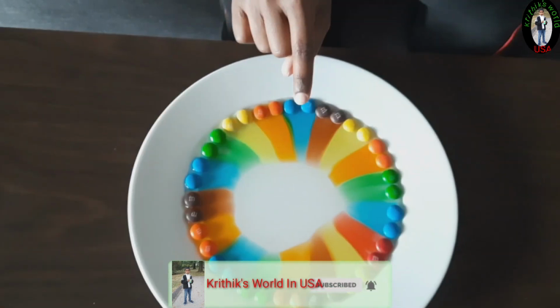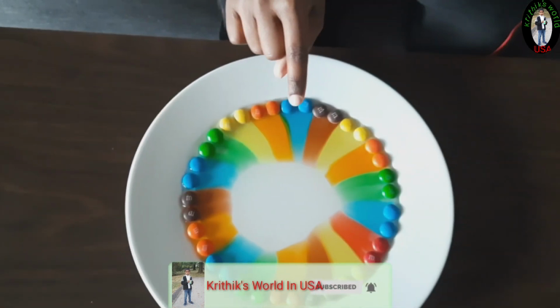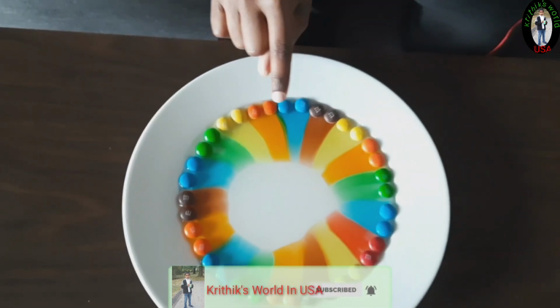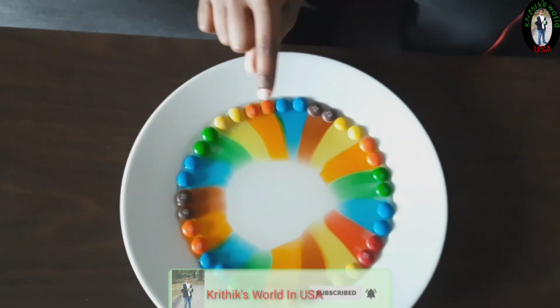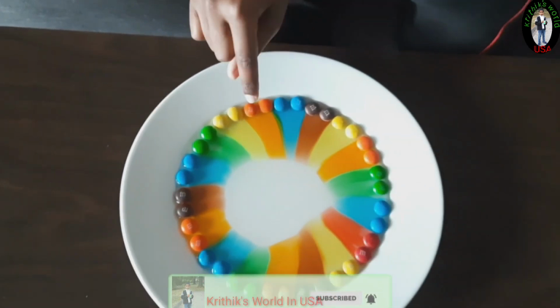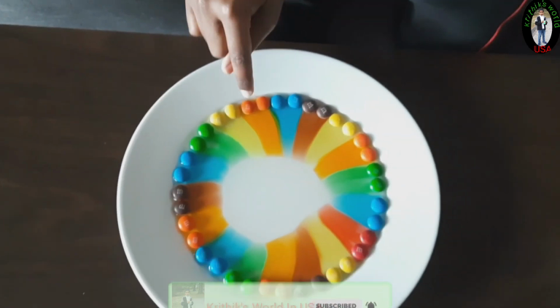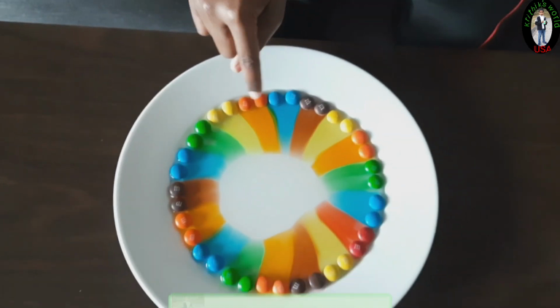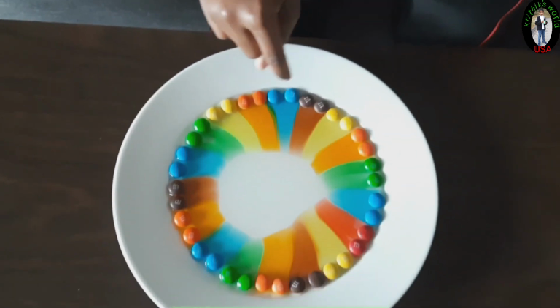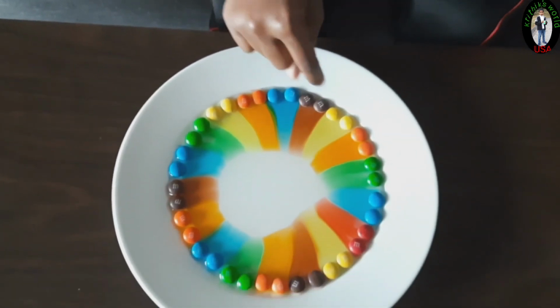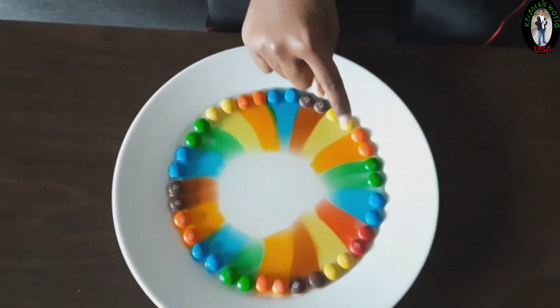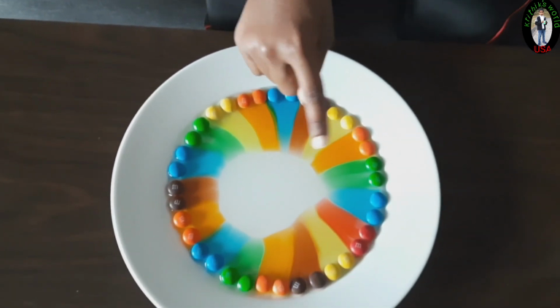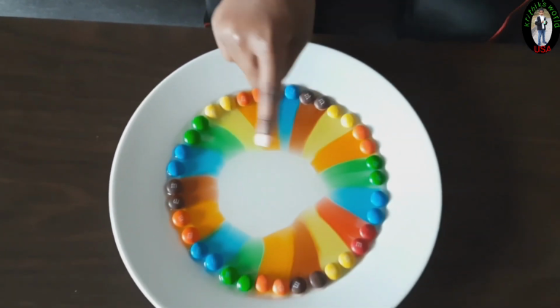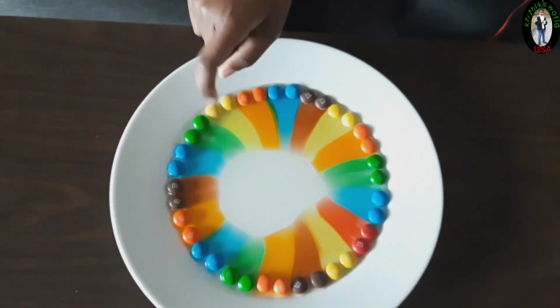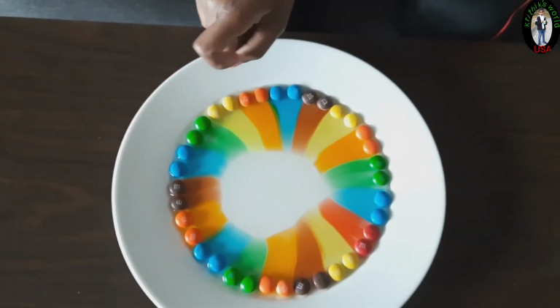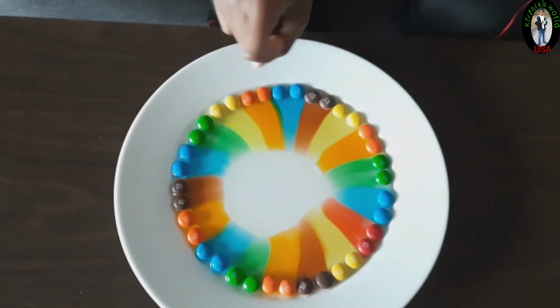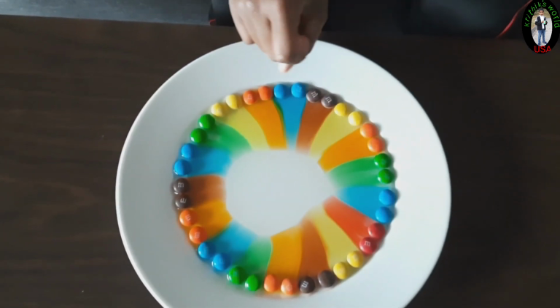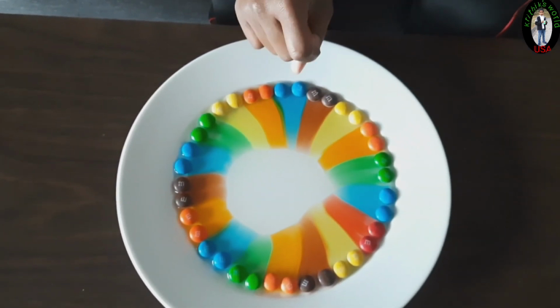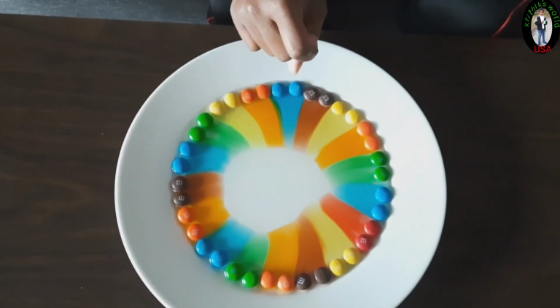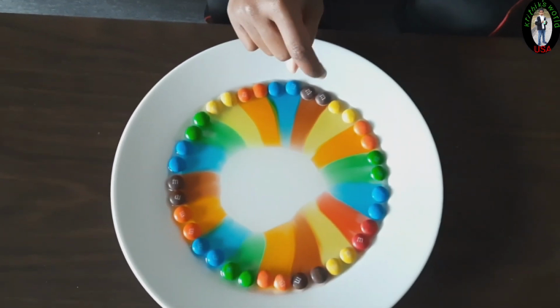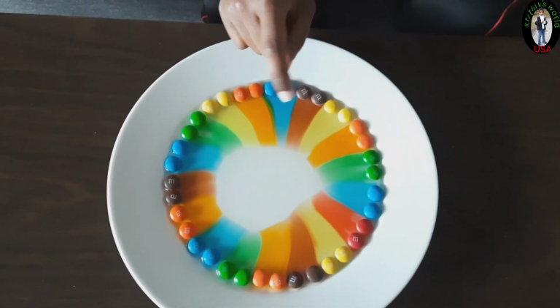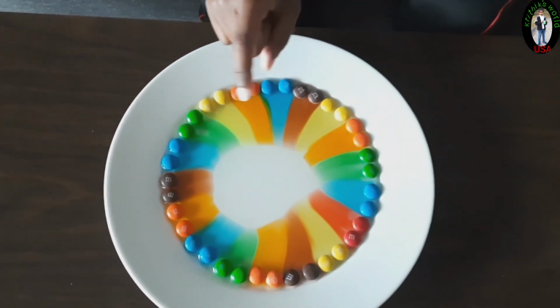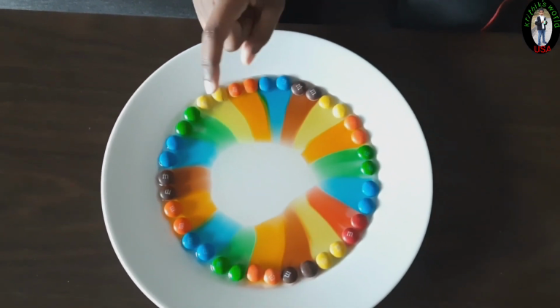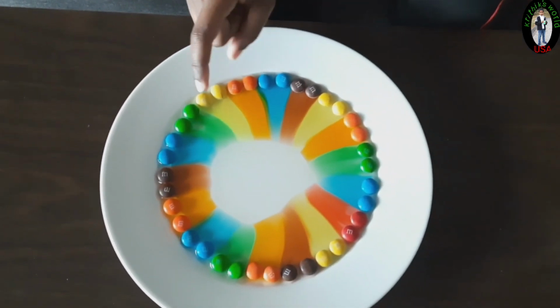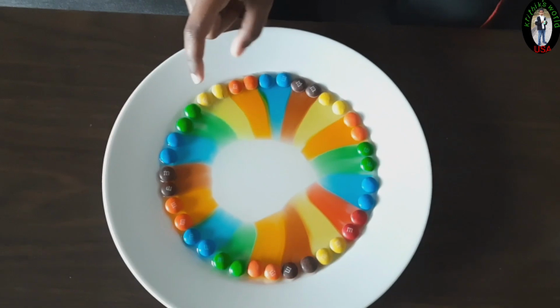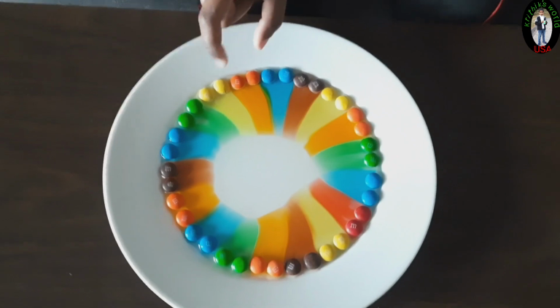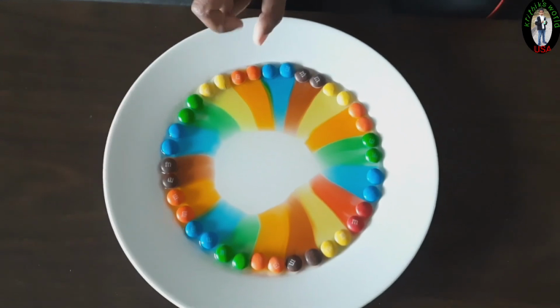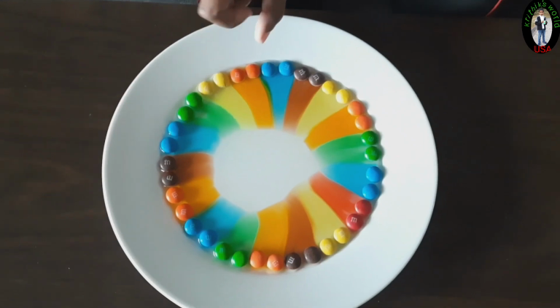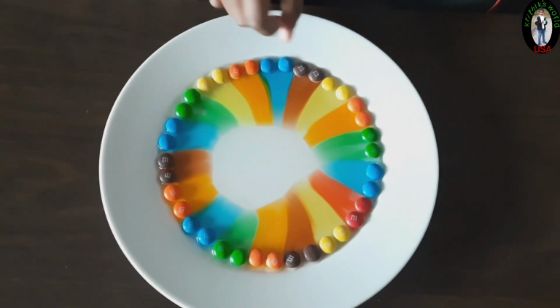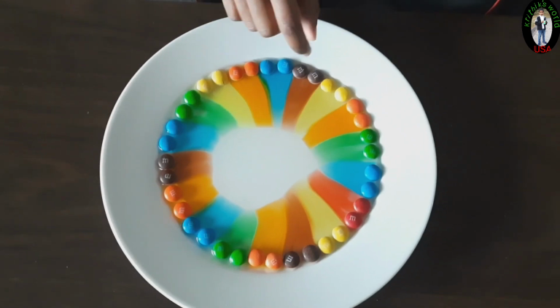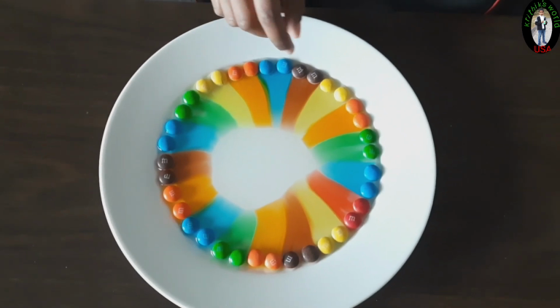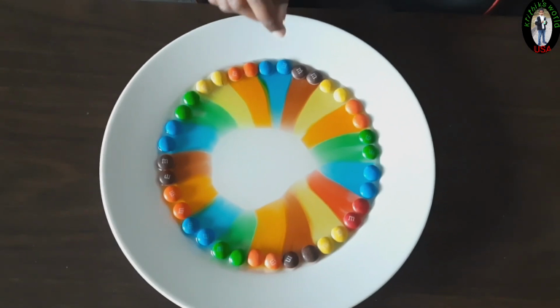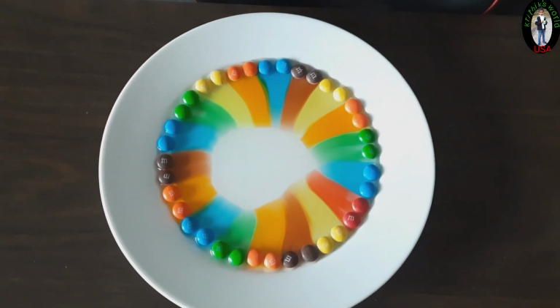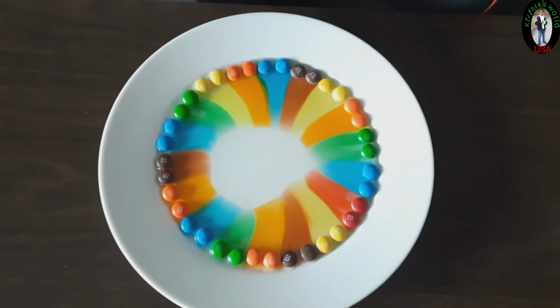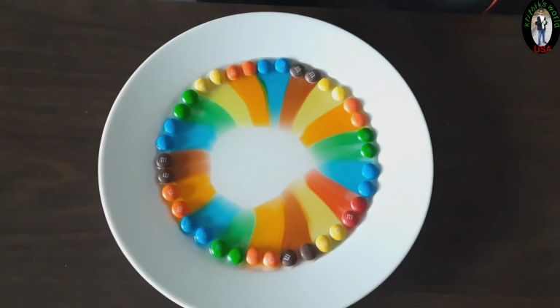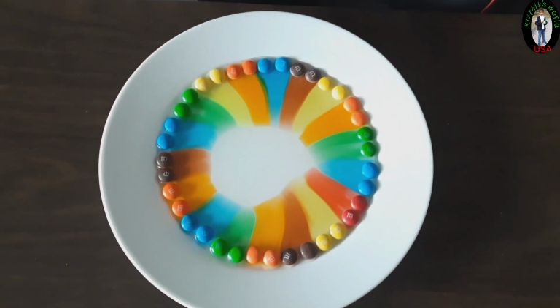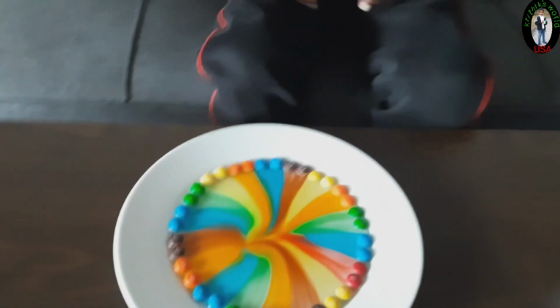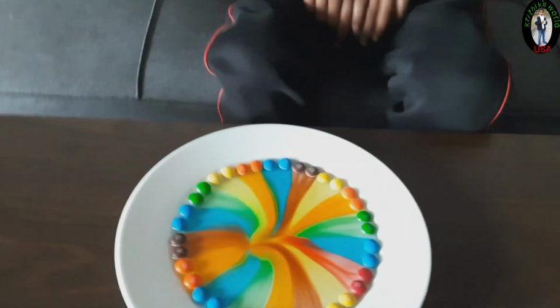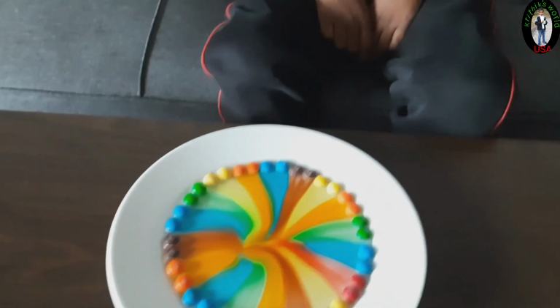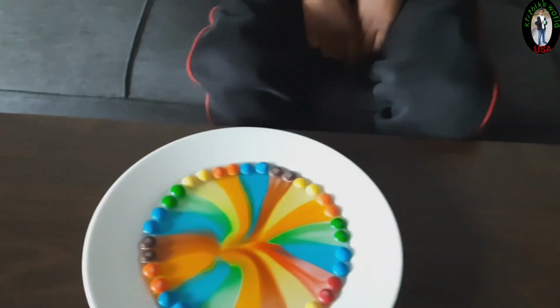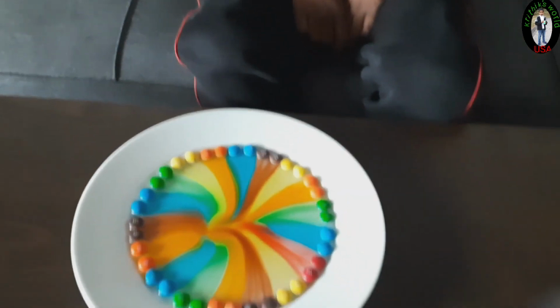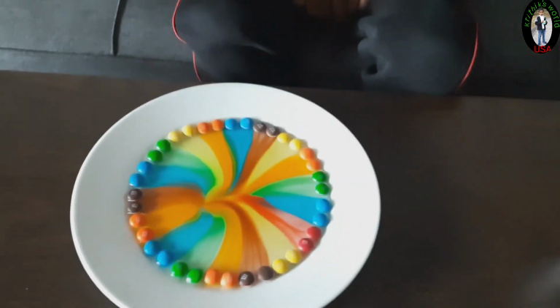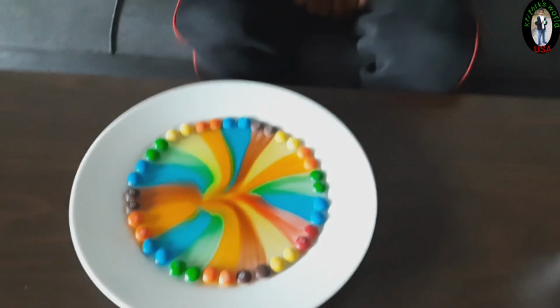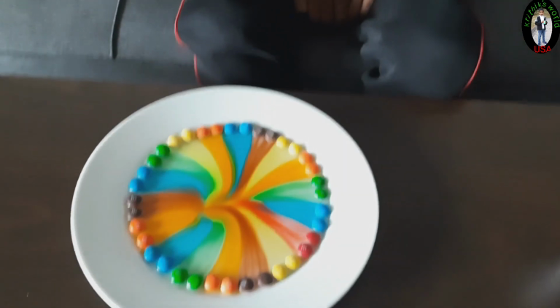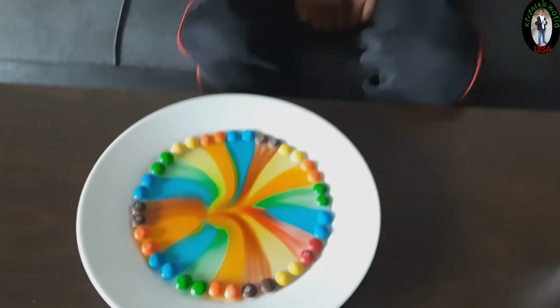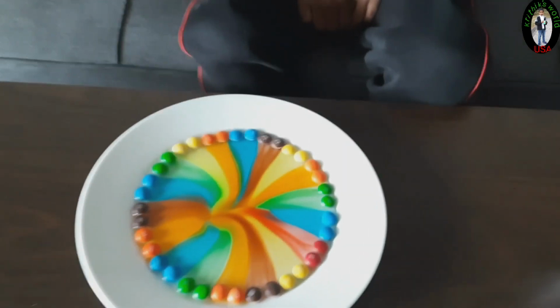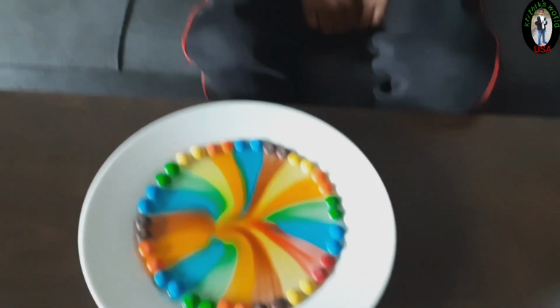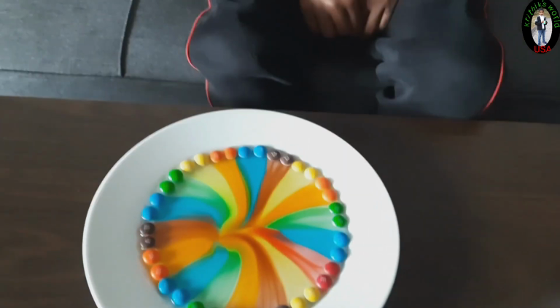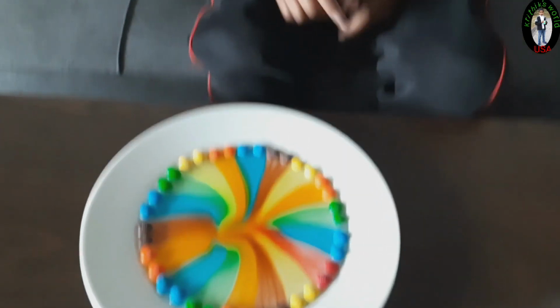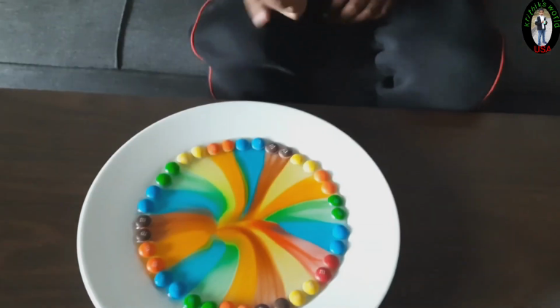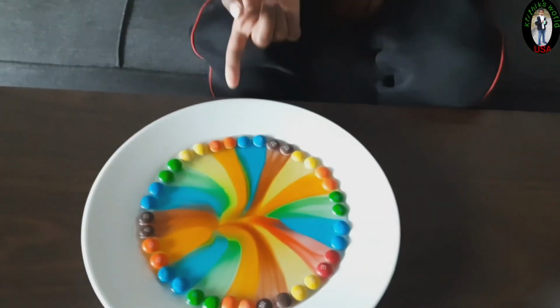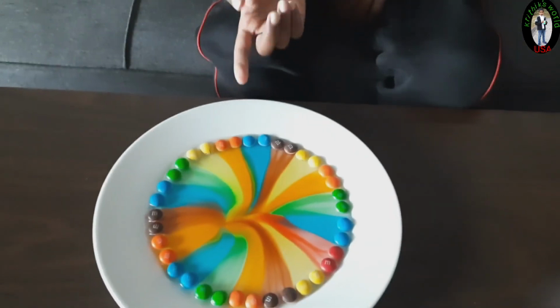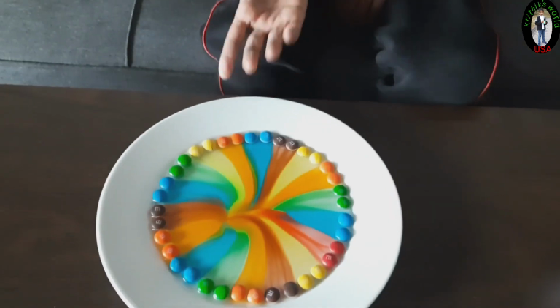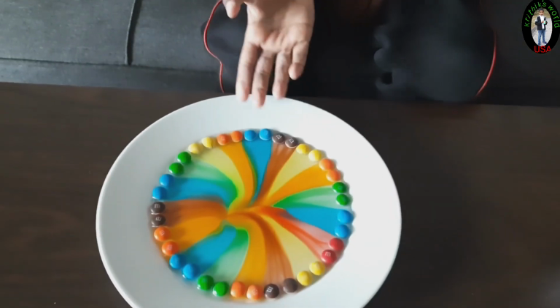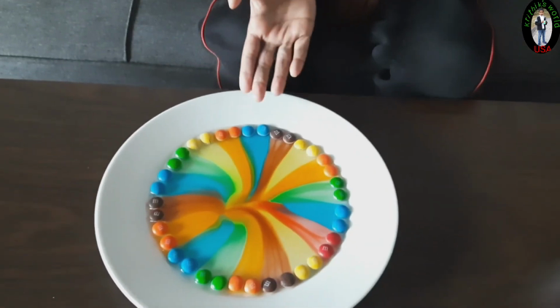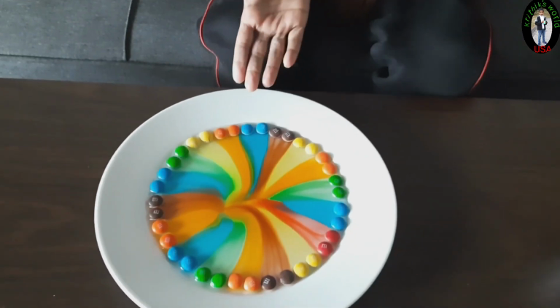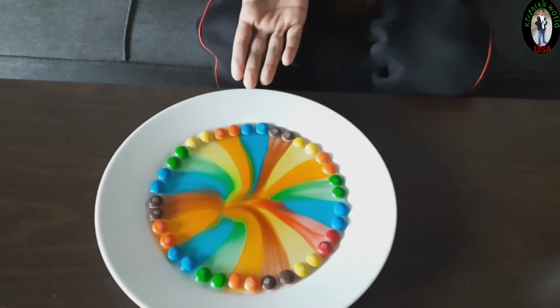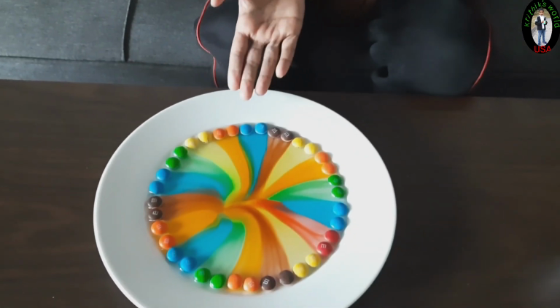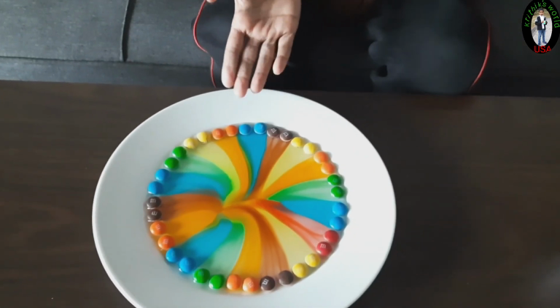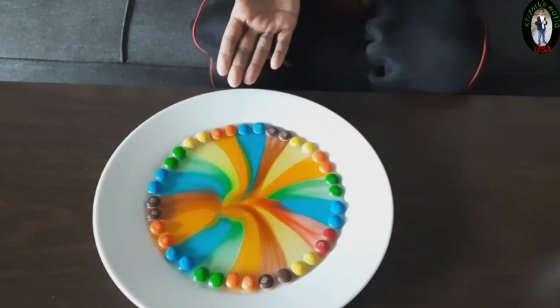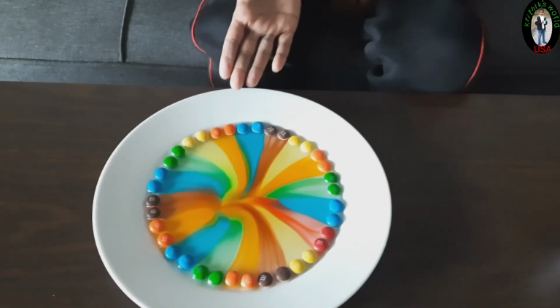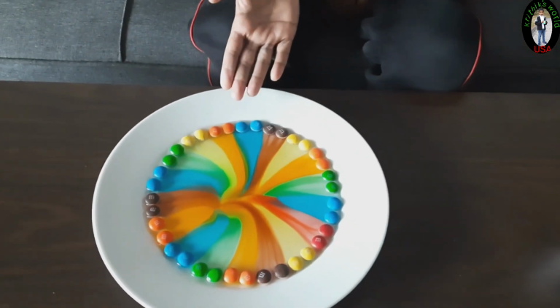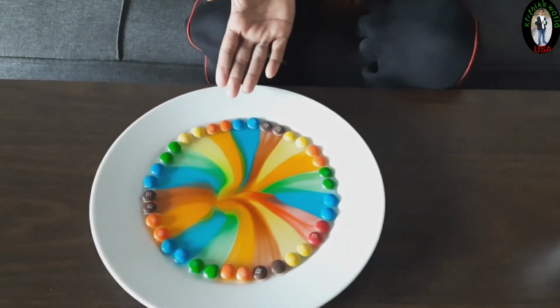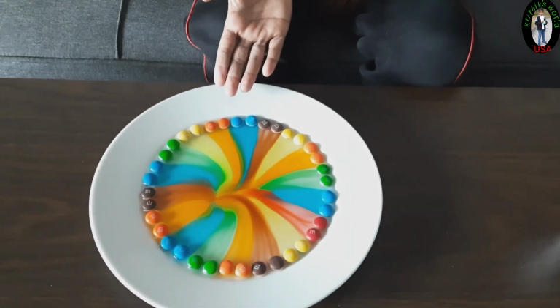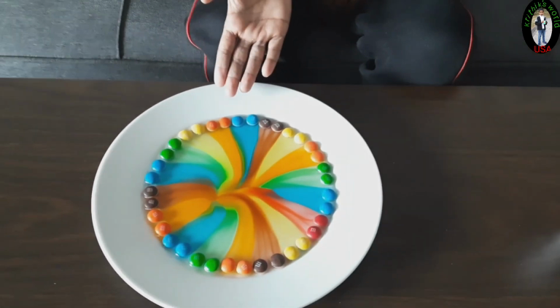See, it's like a rainbow. See, our rainbow is complete.